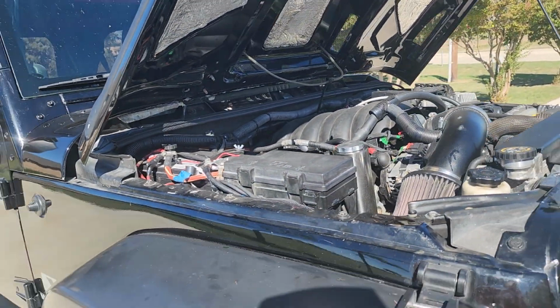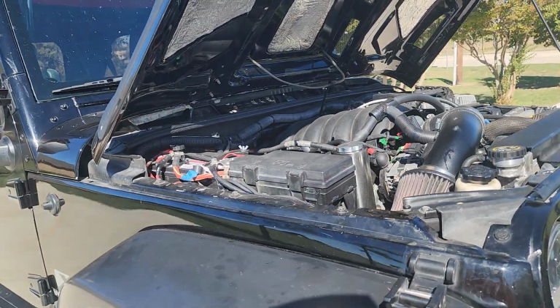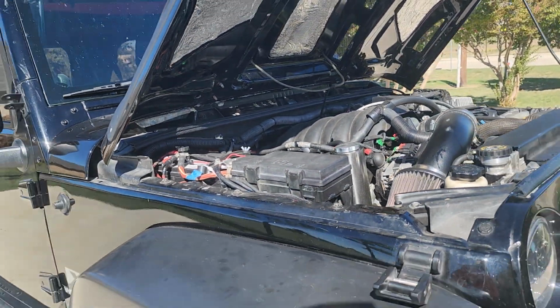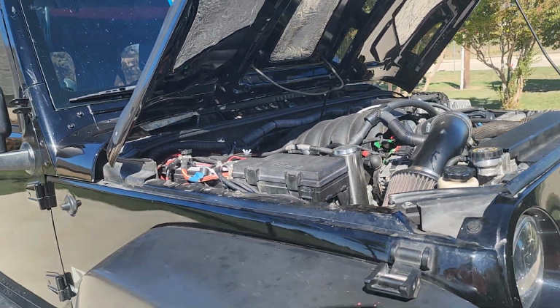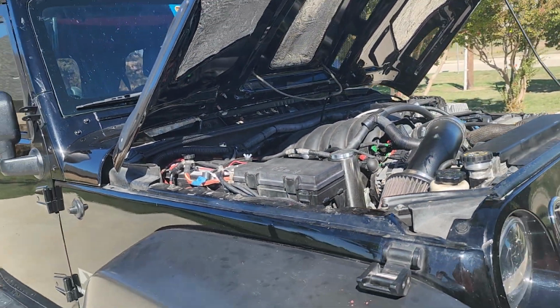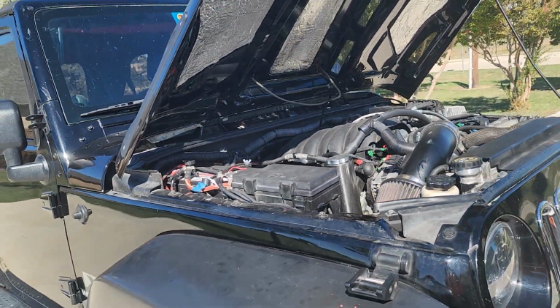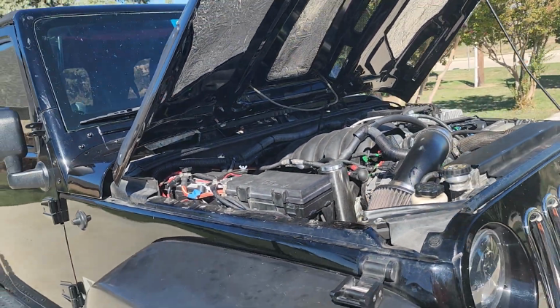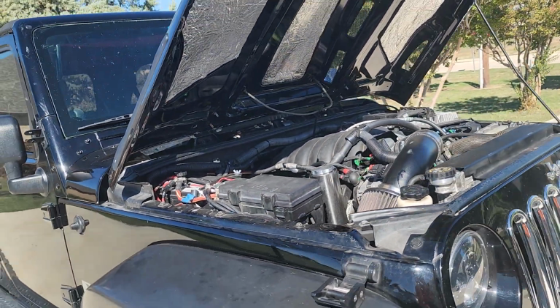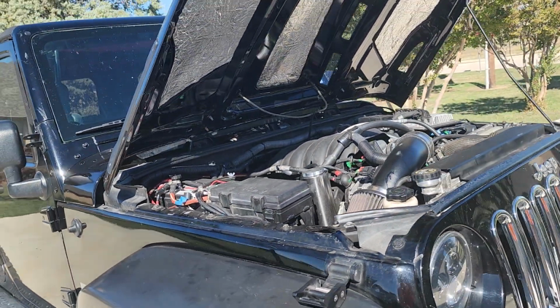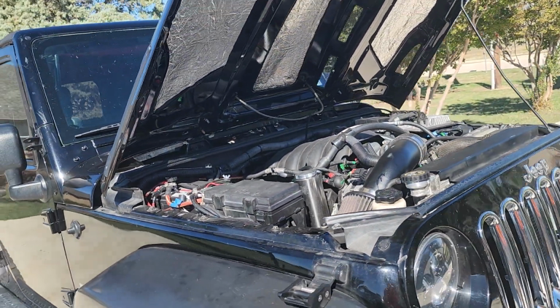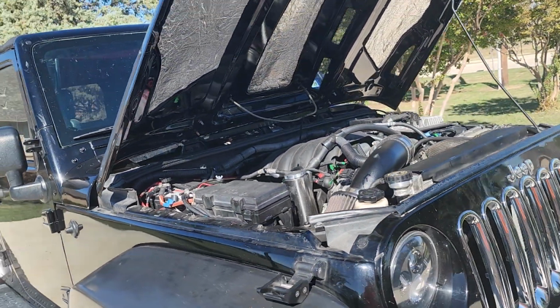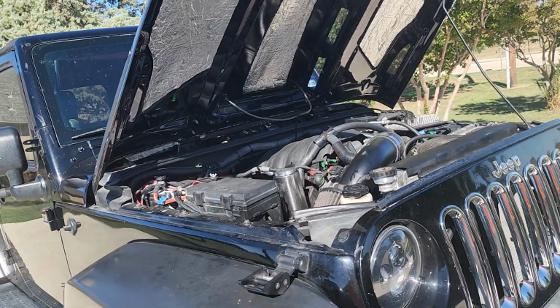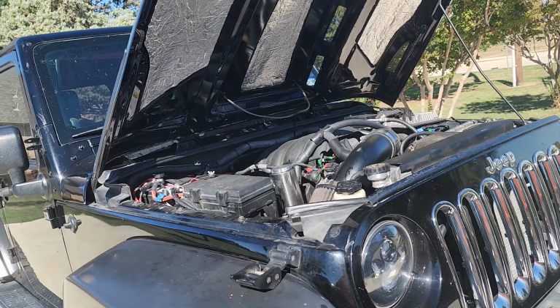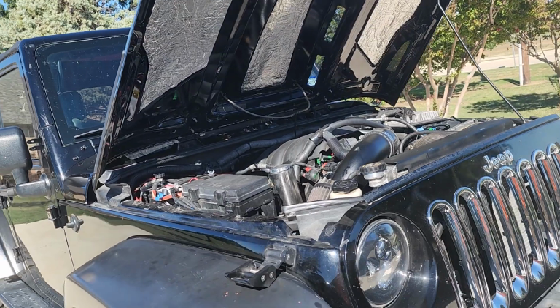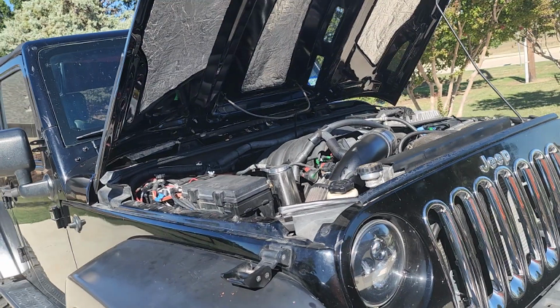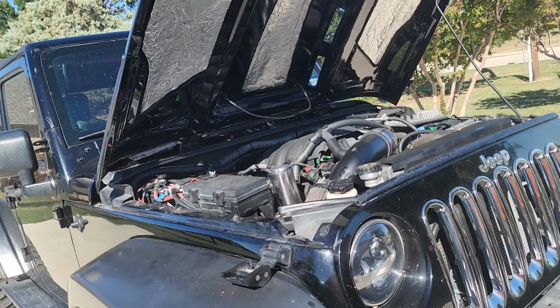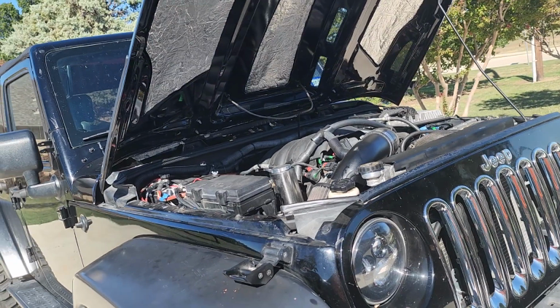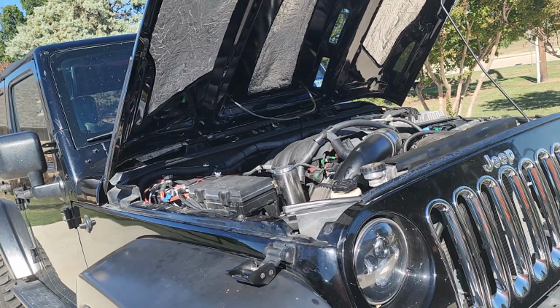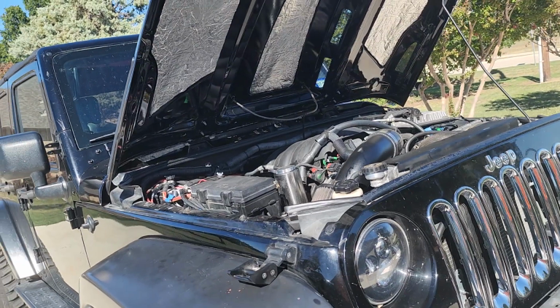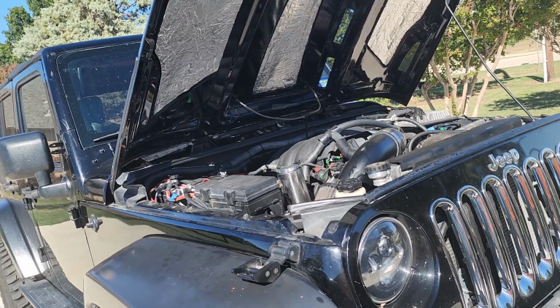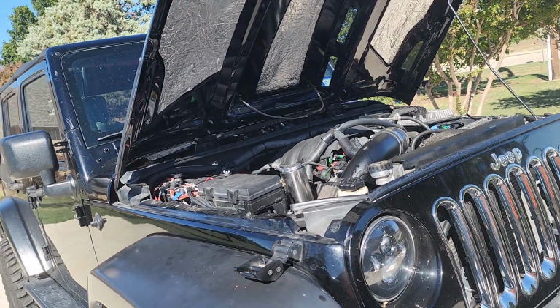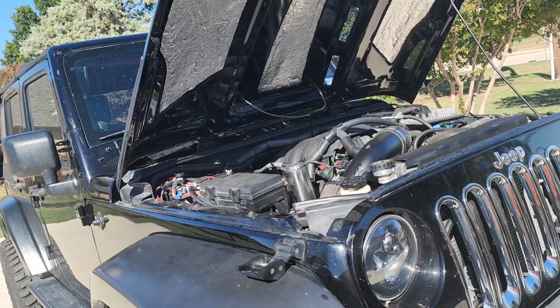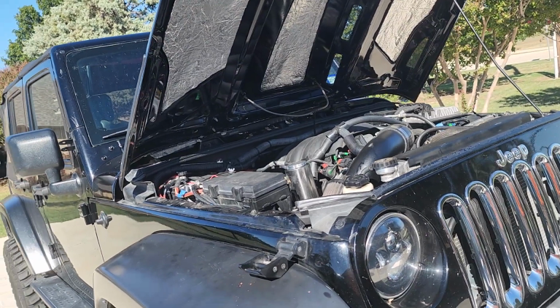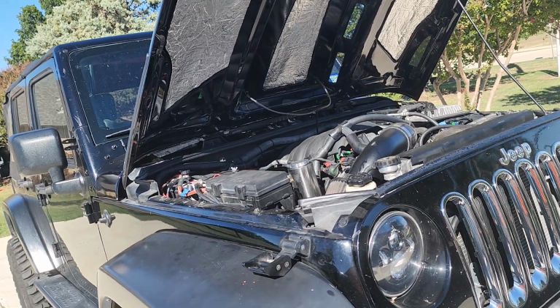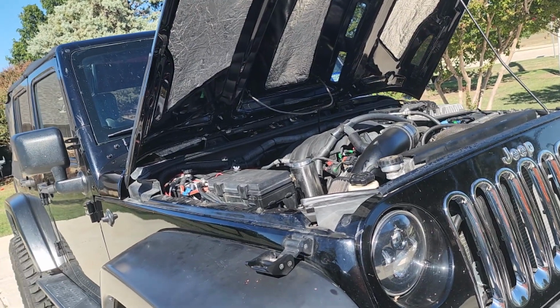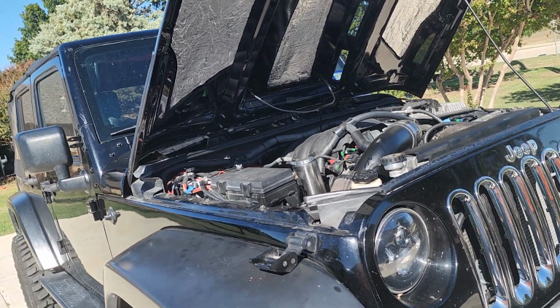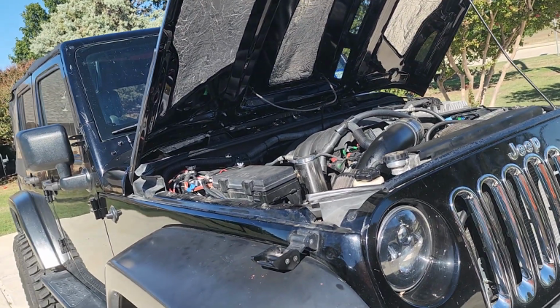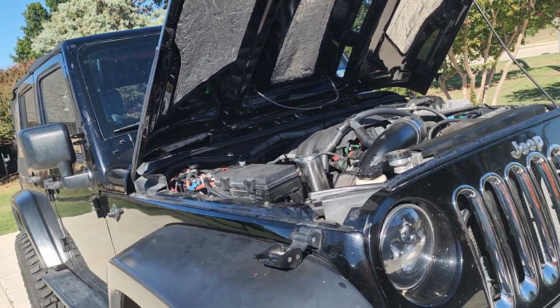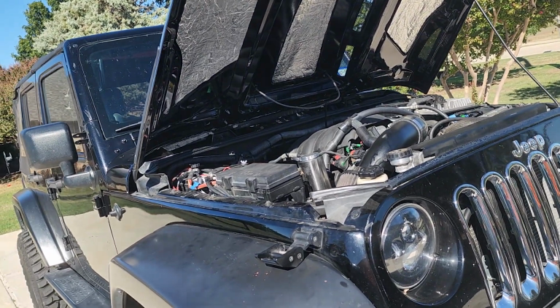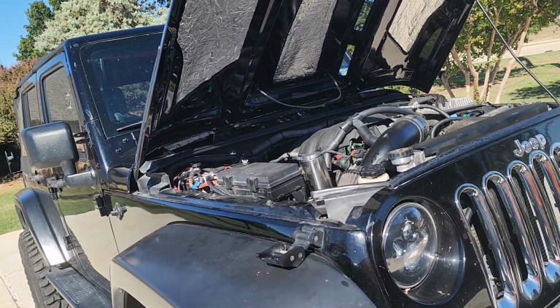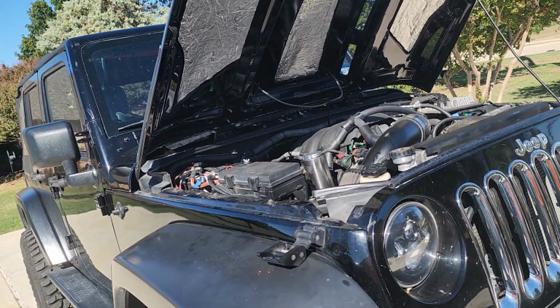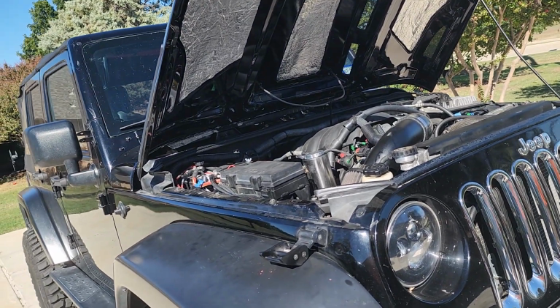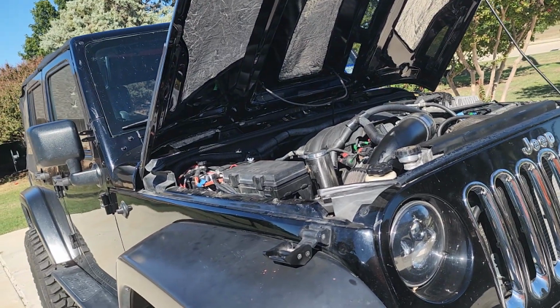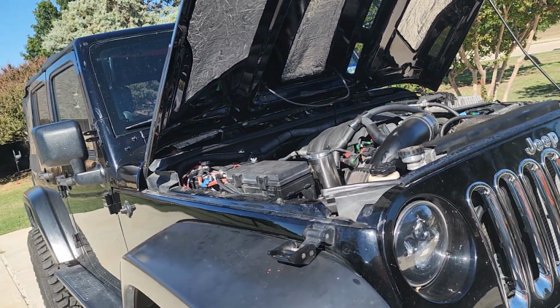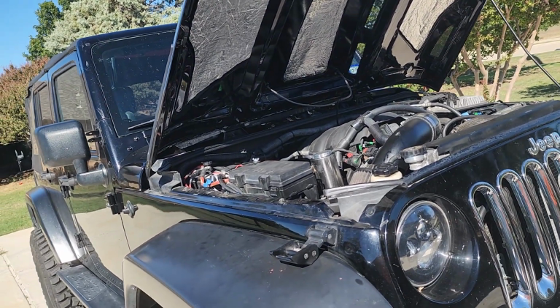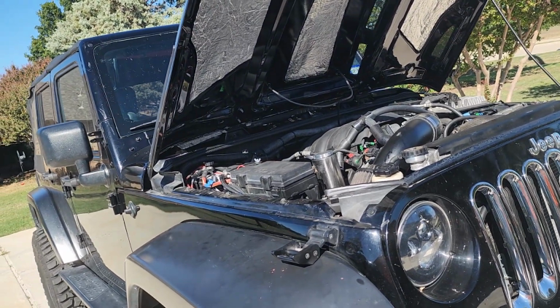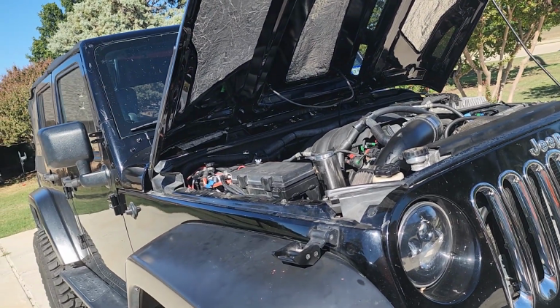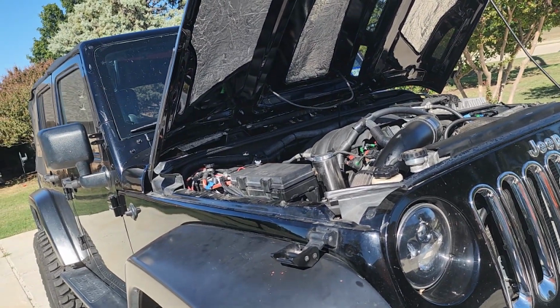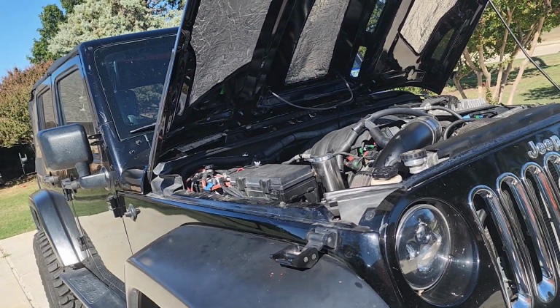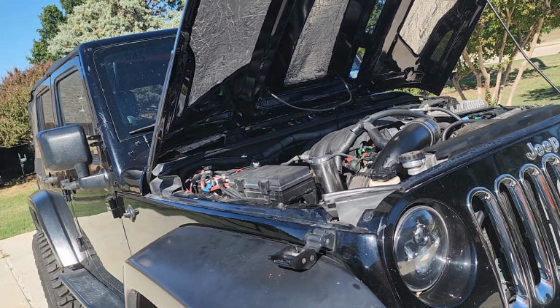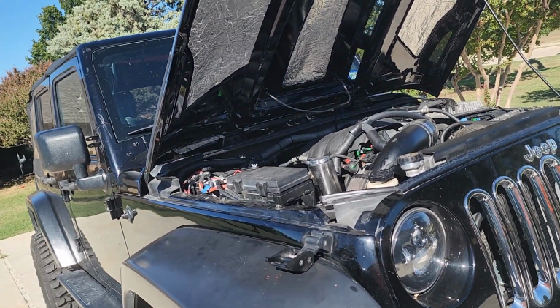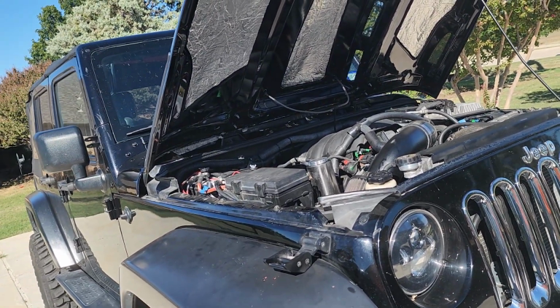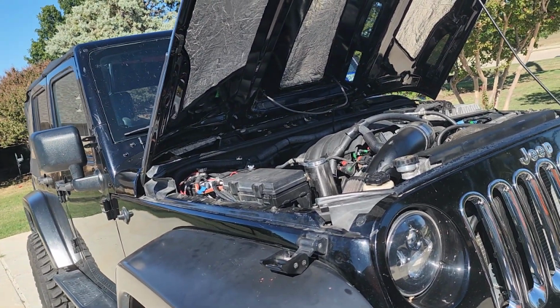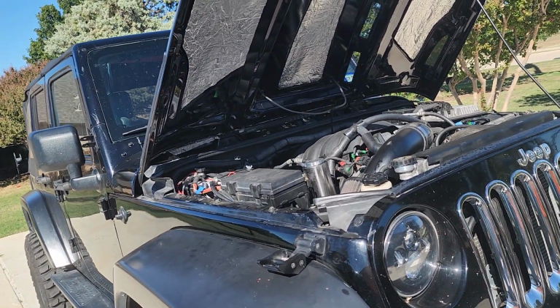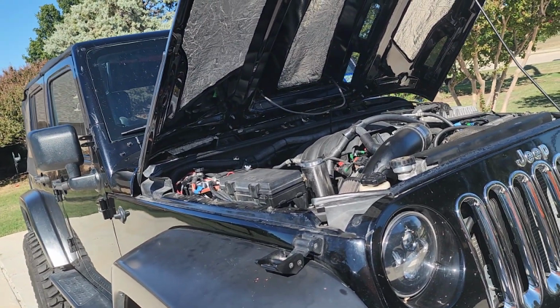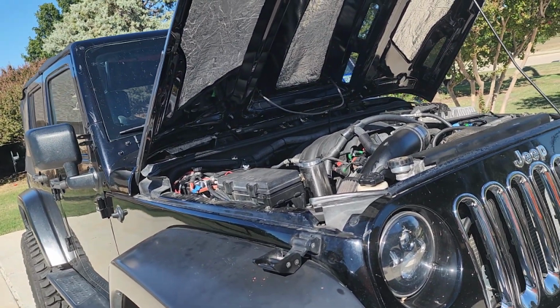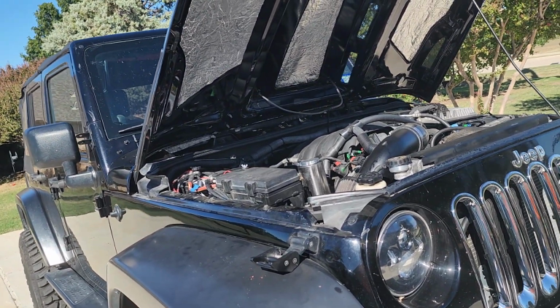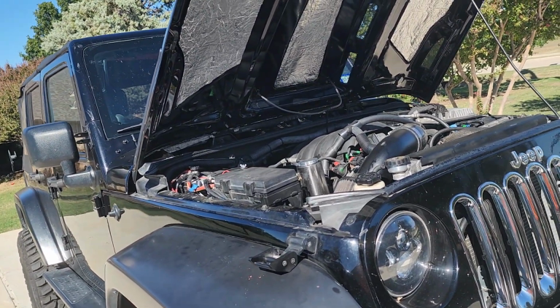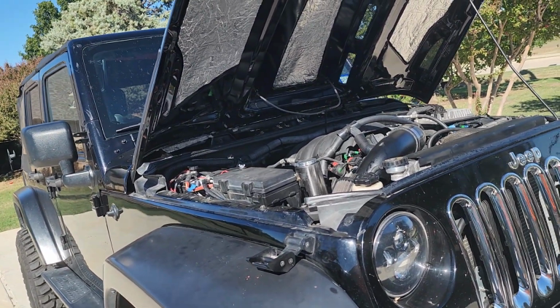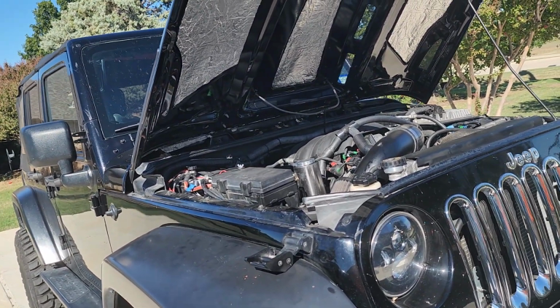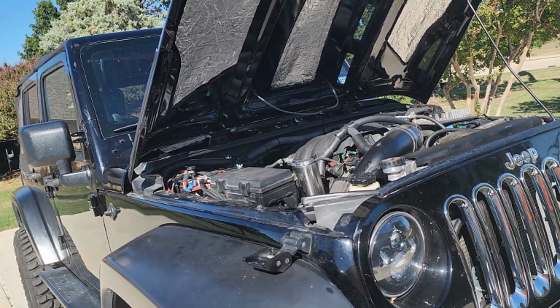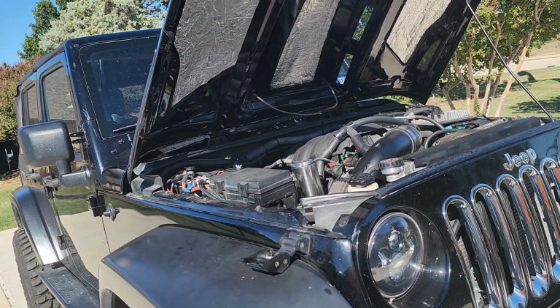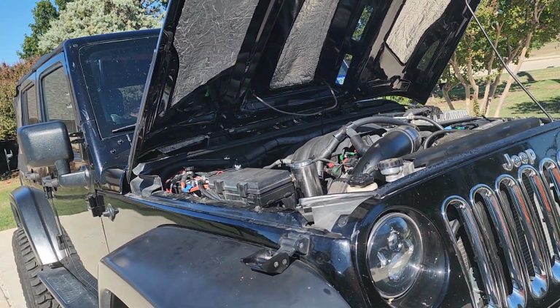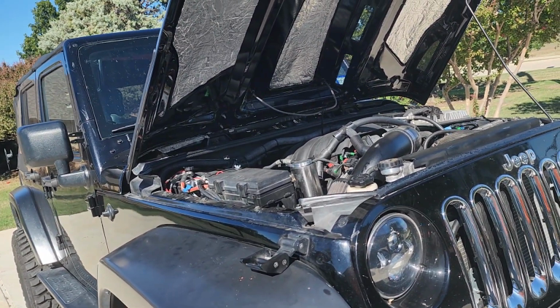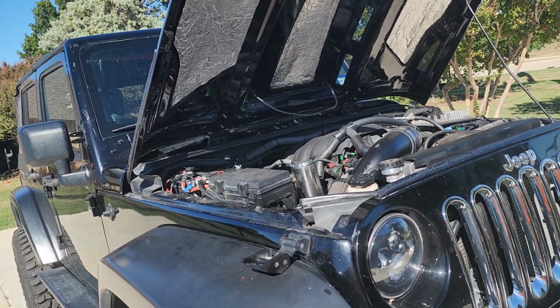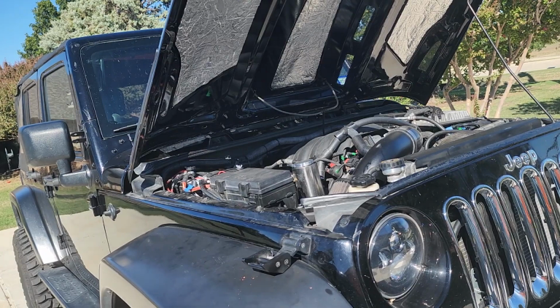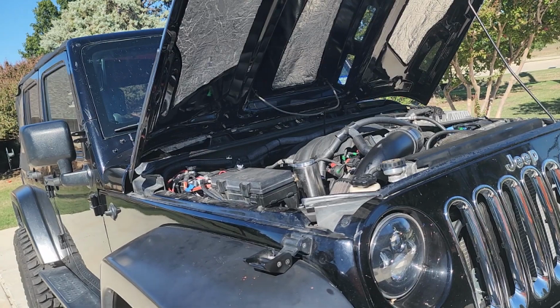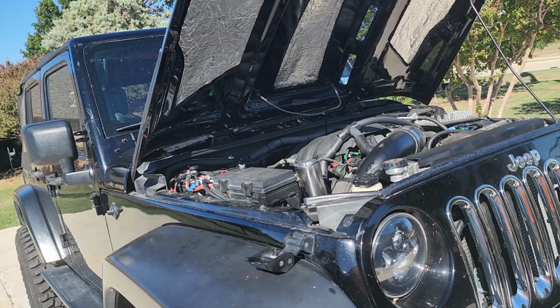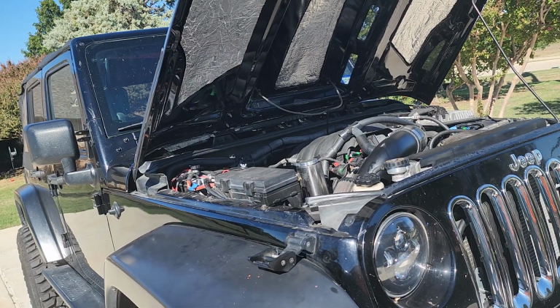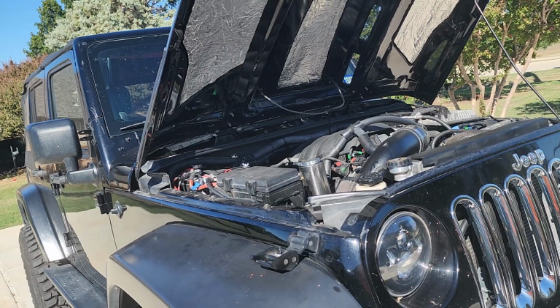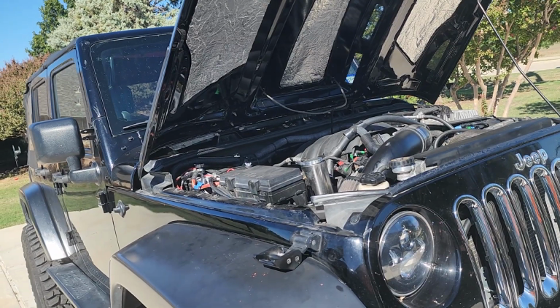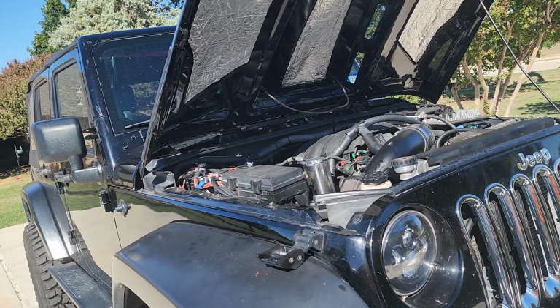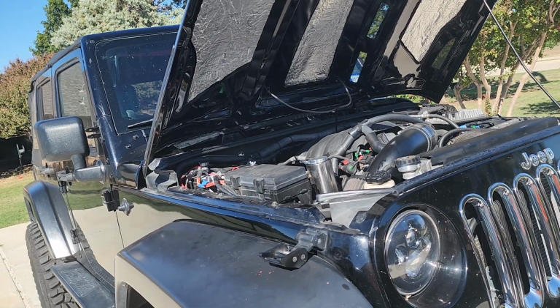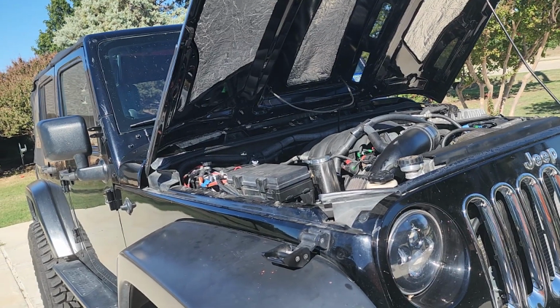So anyway, 9,173 miles on here. This is my daily driver. I do enjoy the heck out of it. I was getting frustrated with the codes, but it's all part of working through the process.